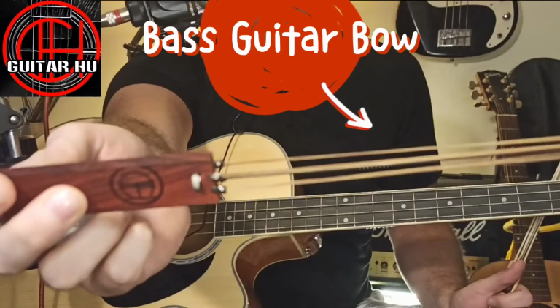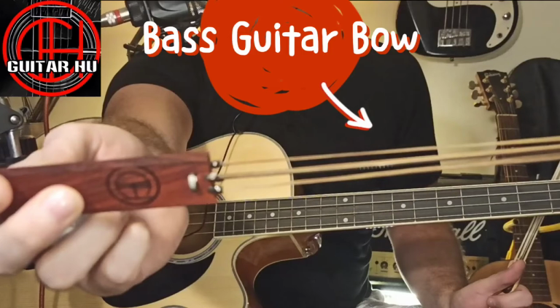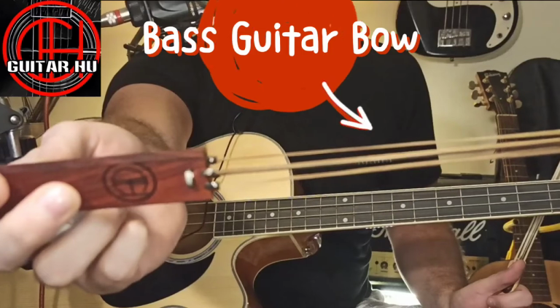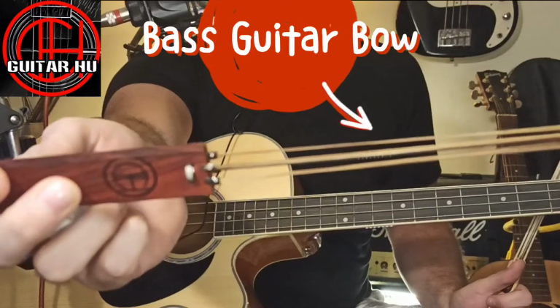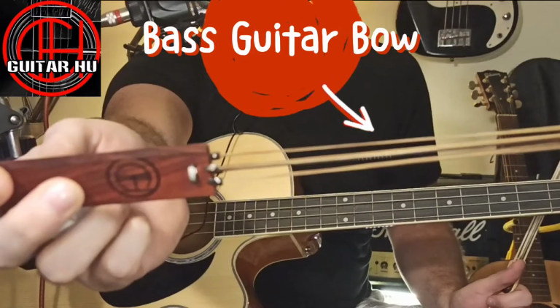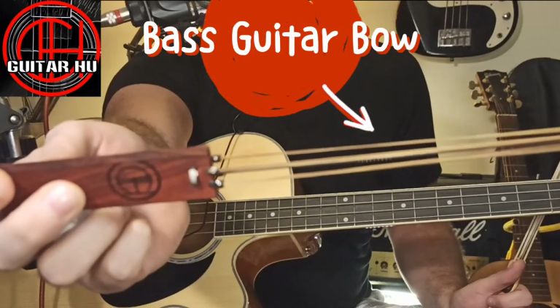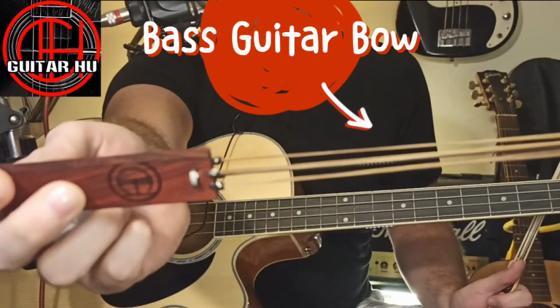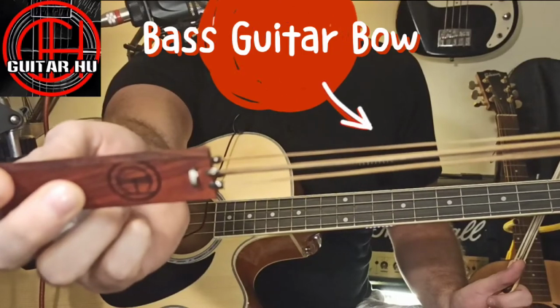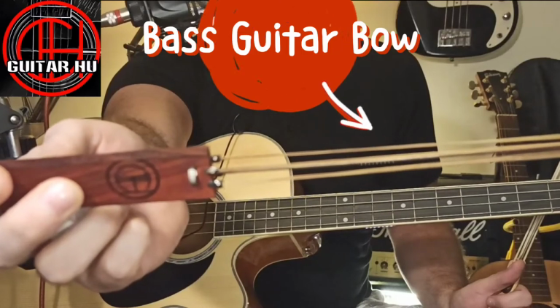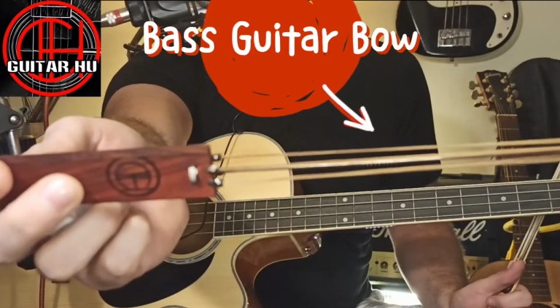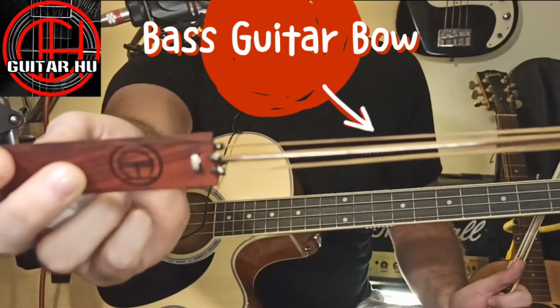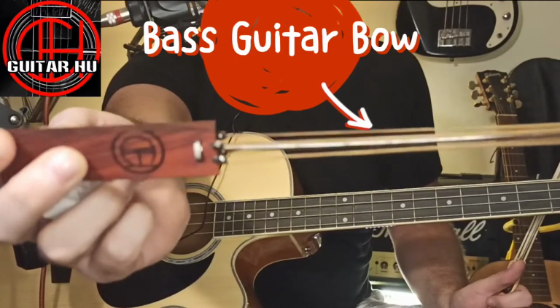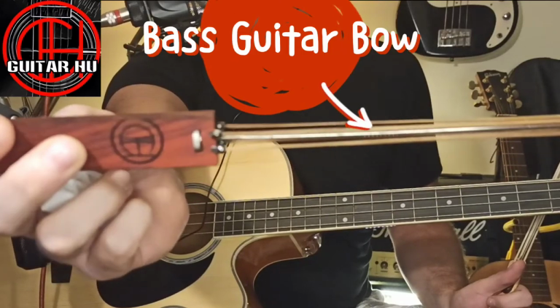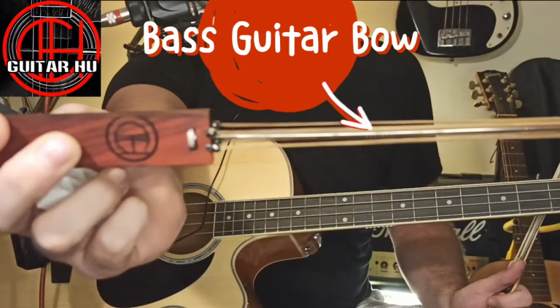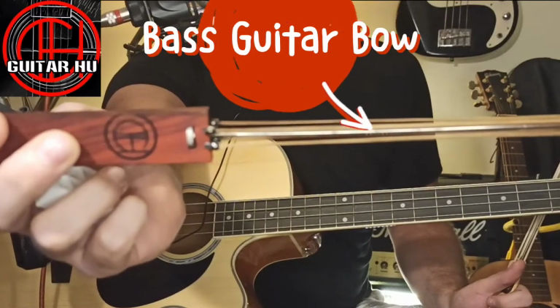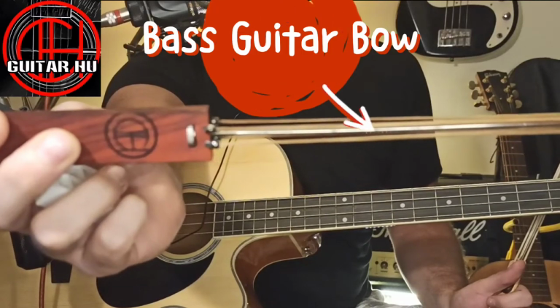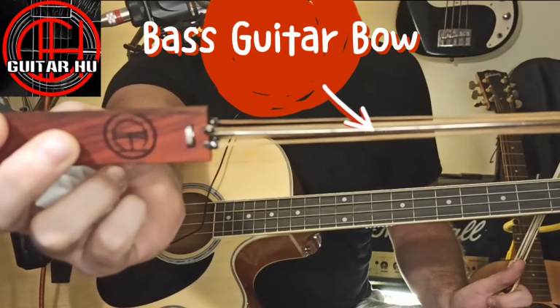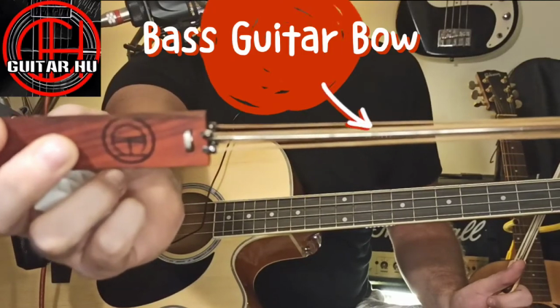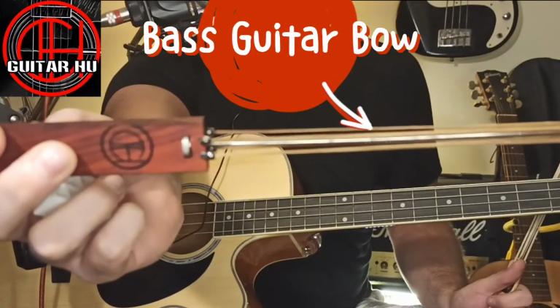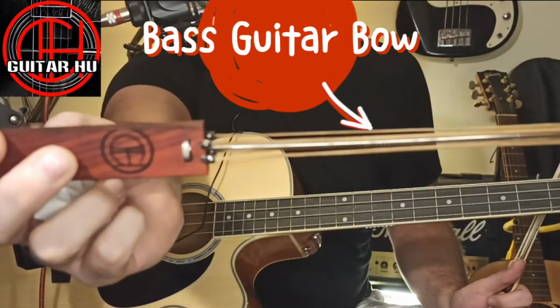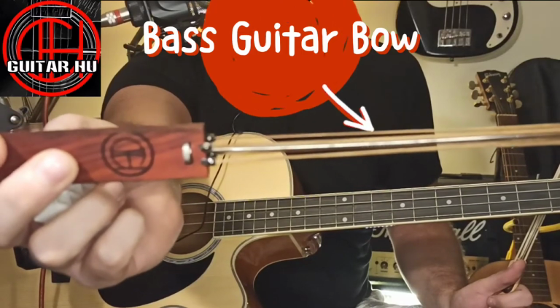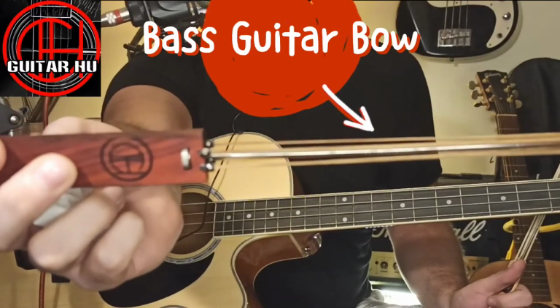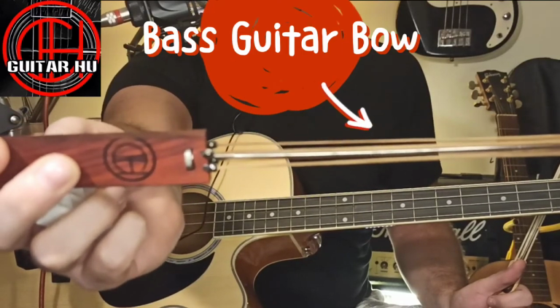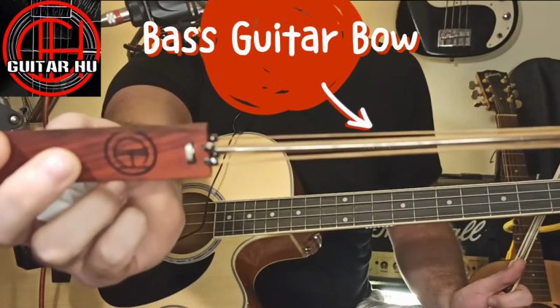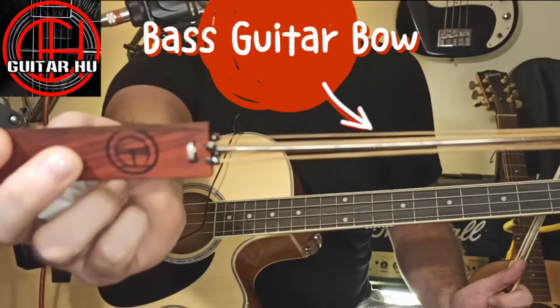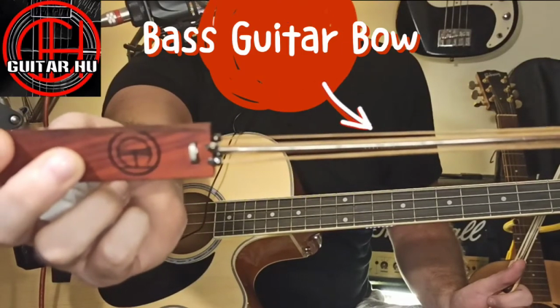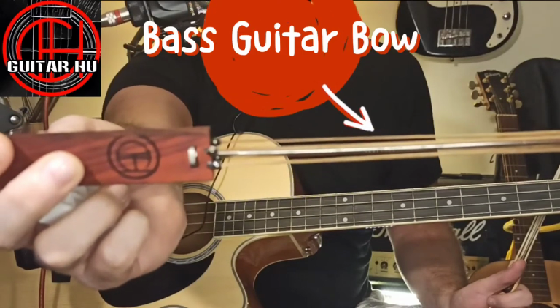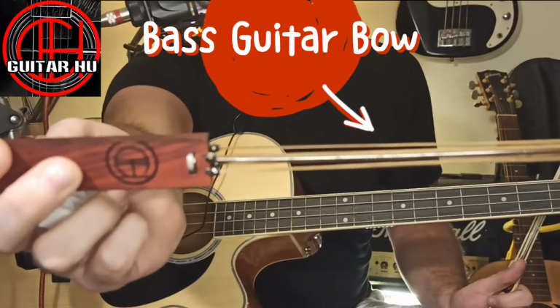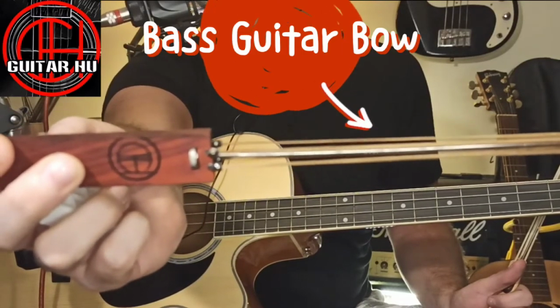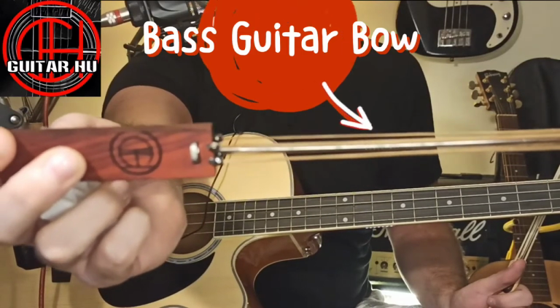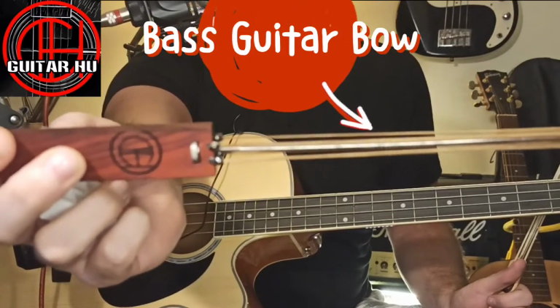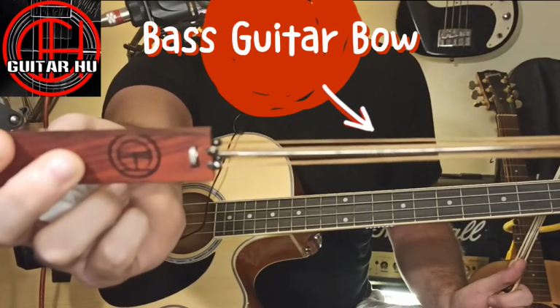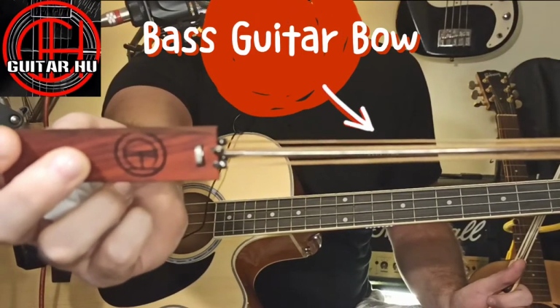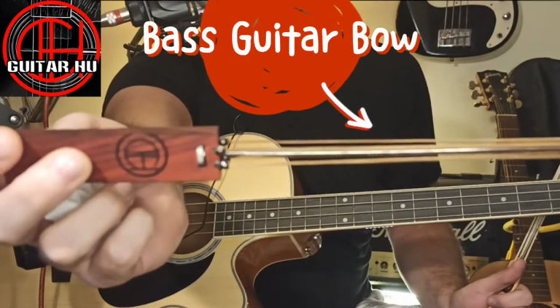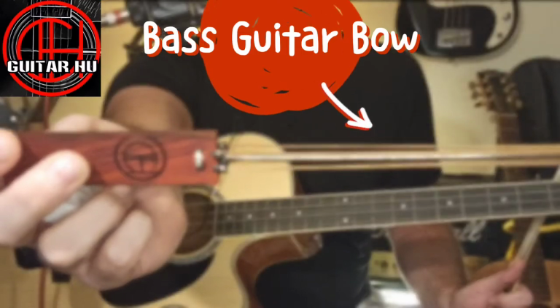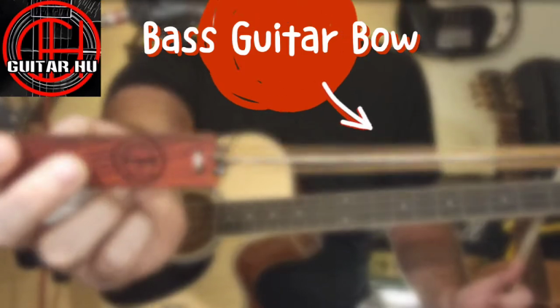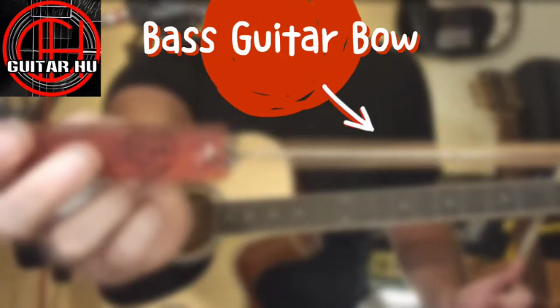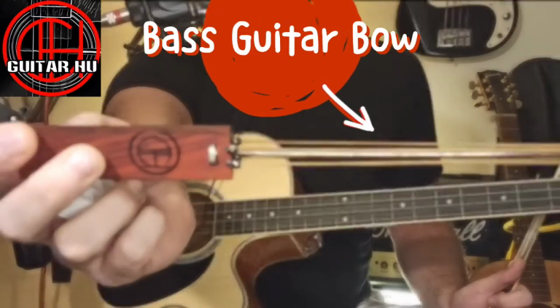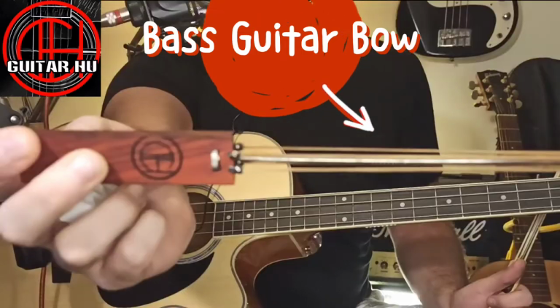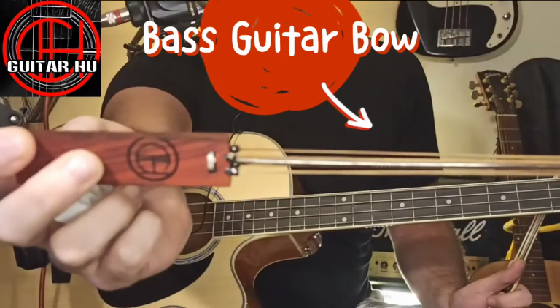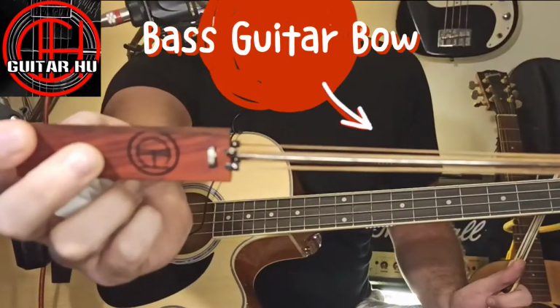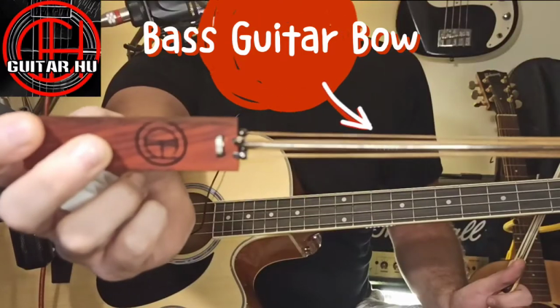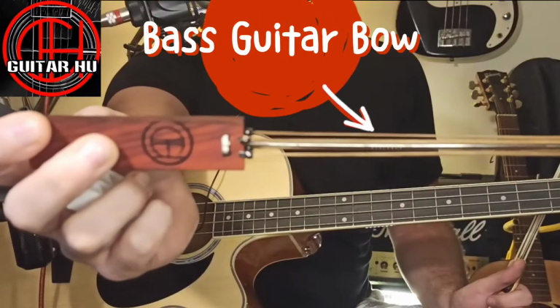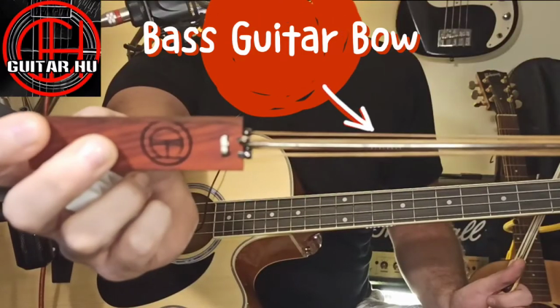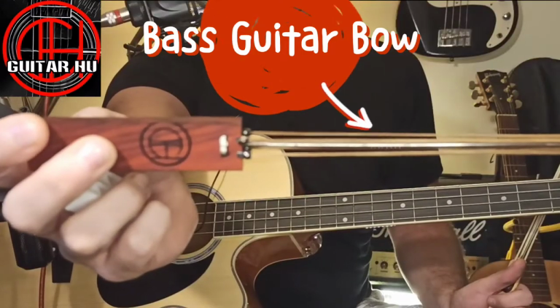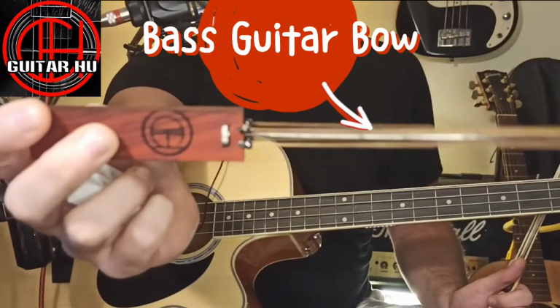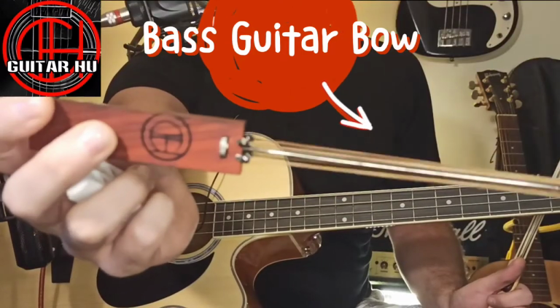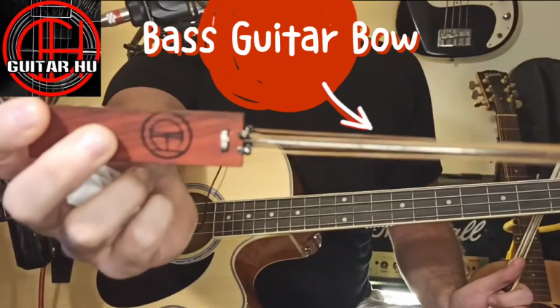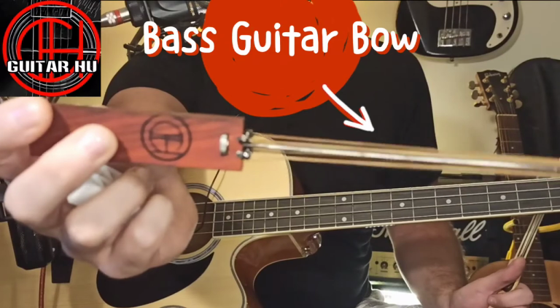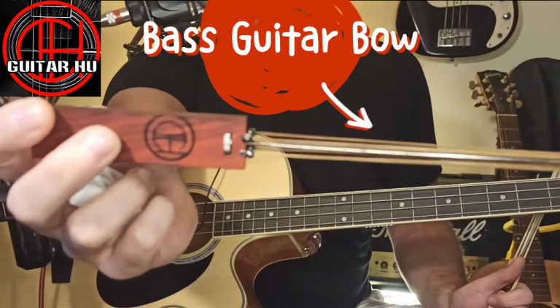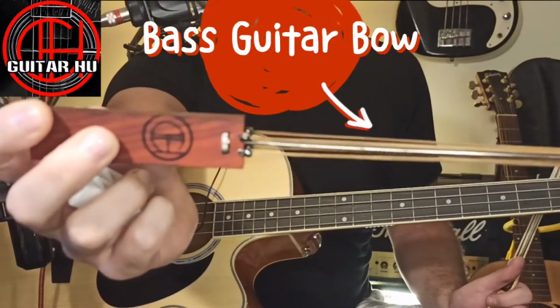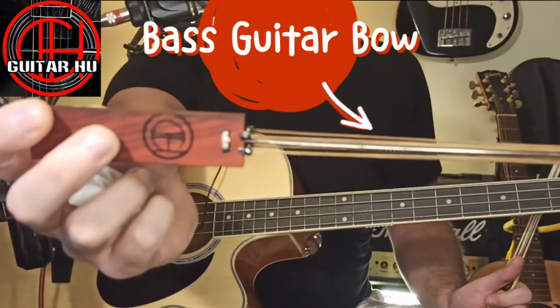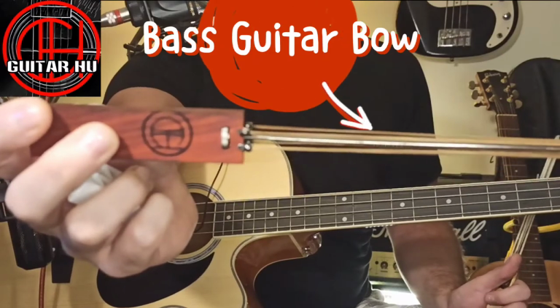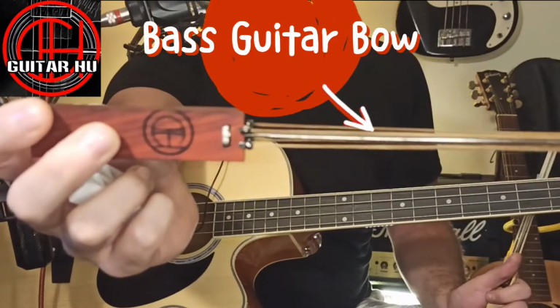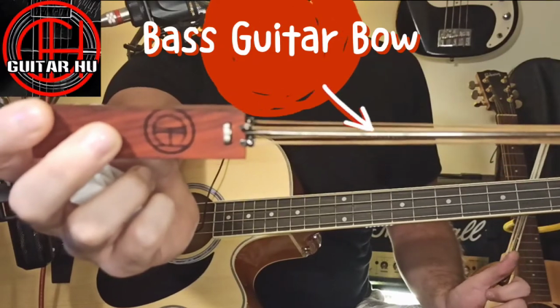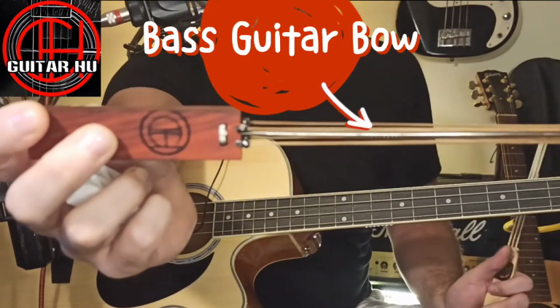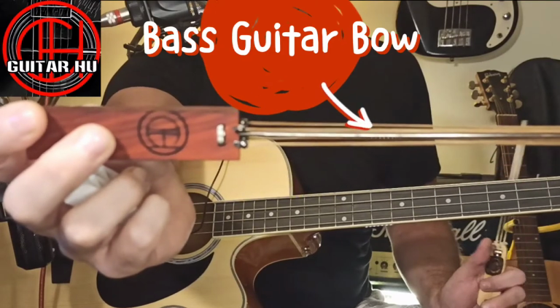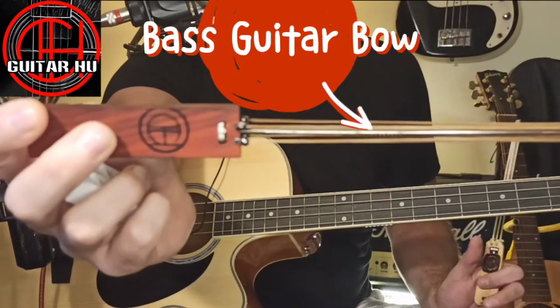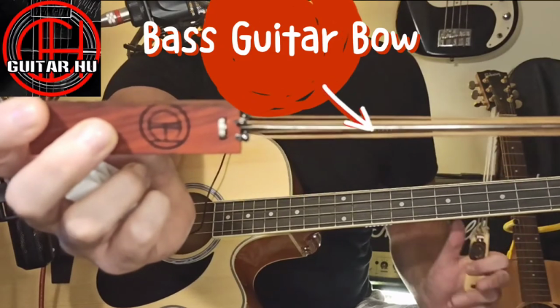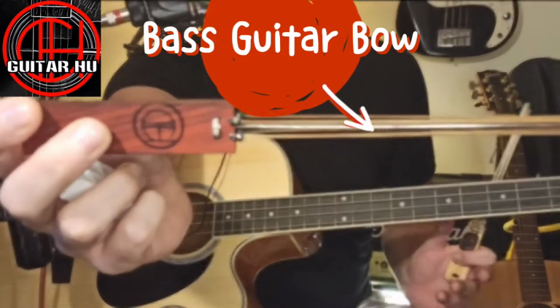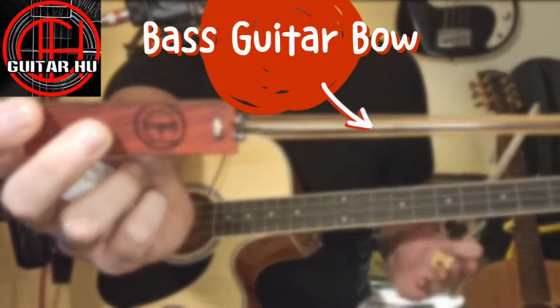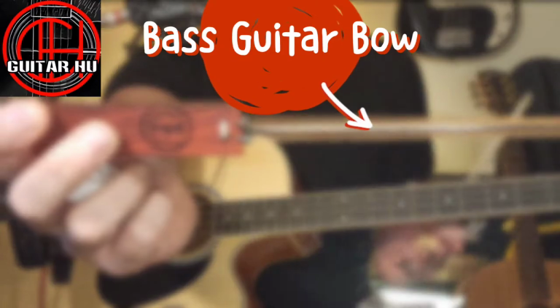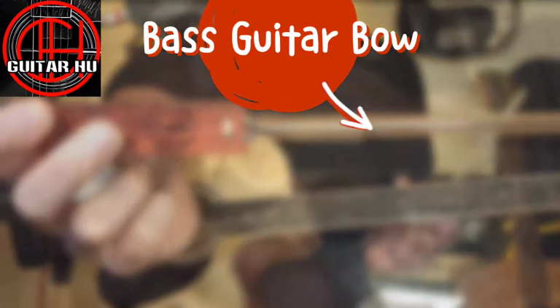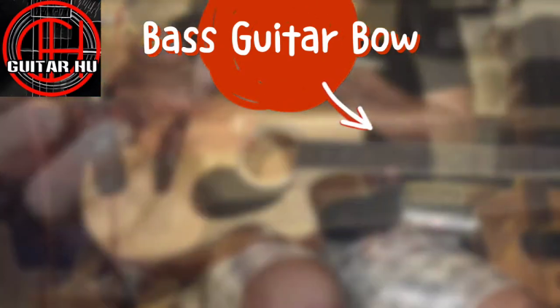So how does a bass guitar bow work? How does it sound? I'm going to give some examples of how it sounds today.